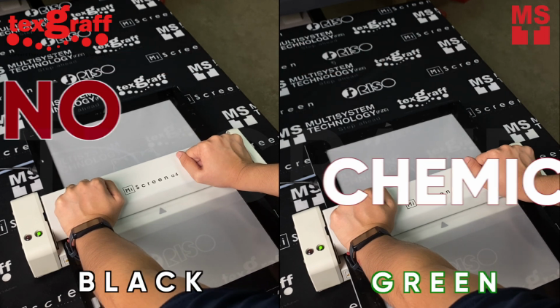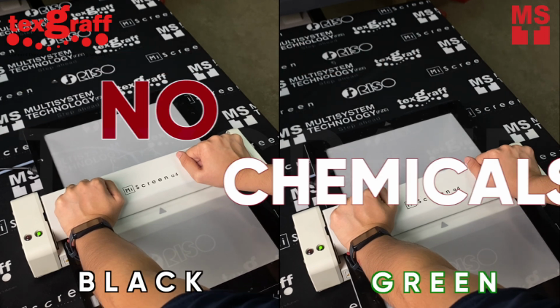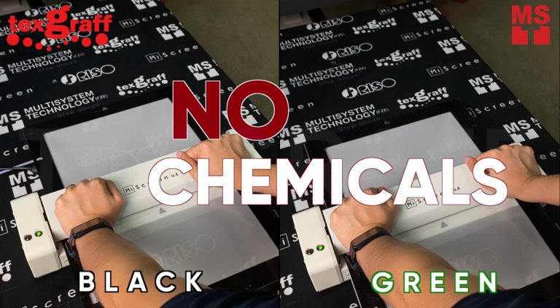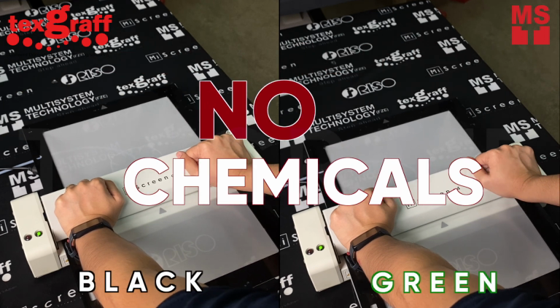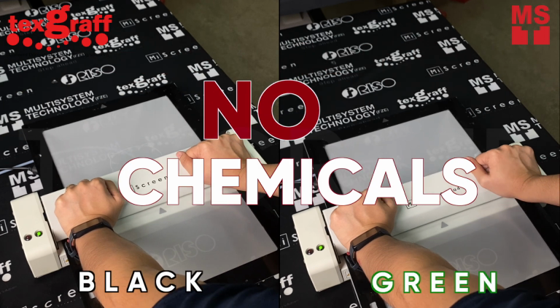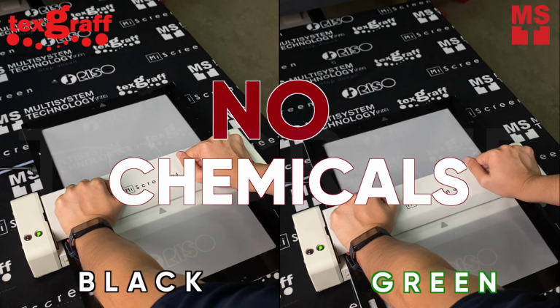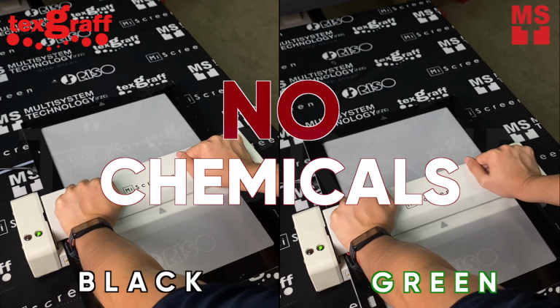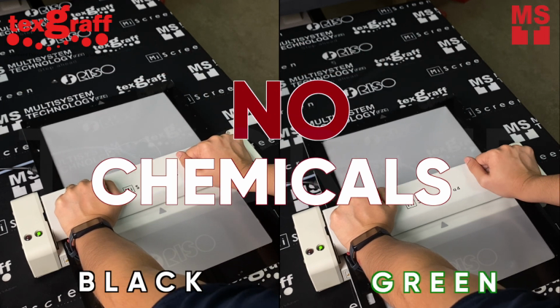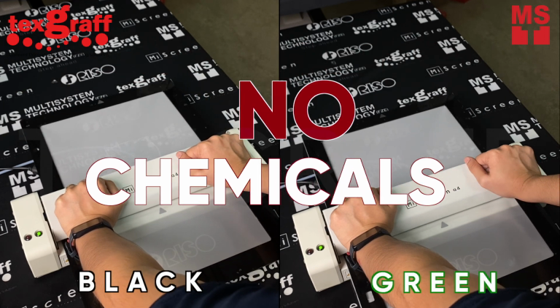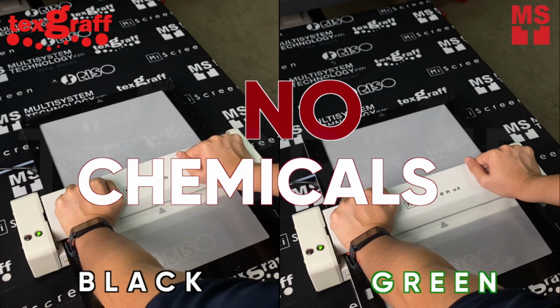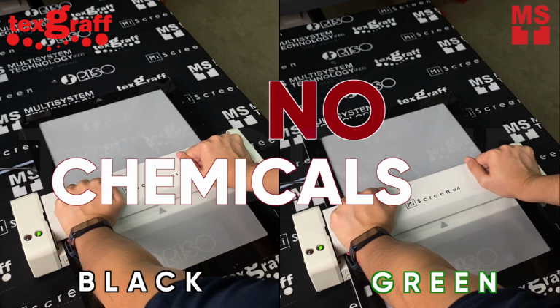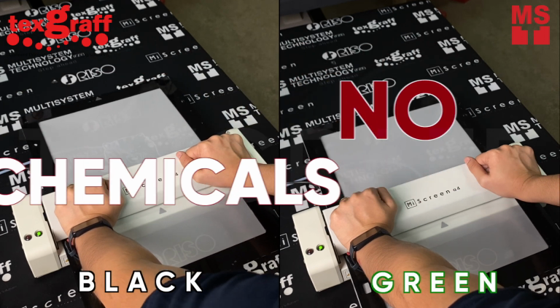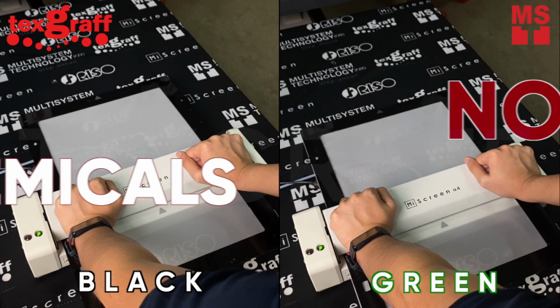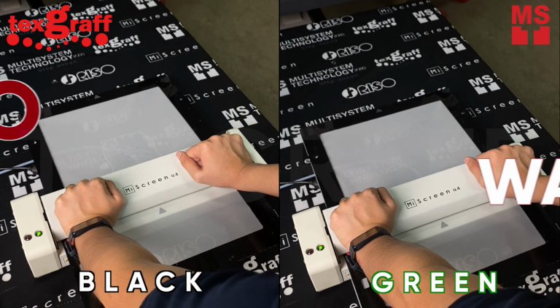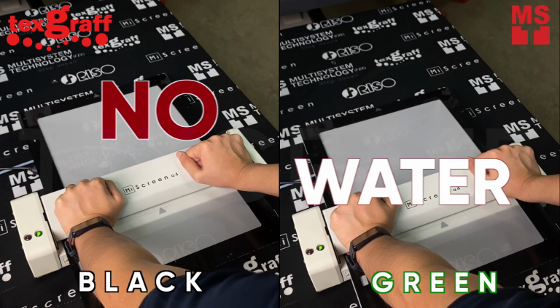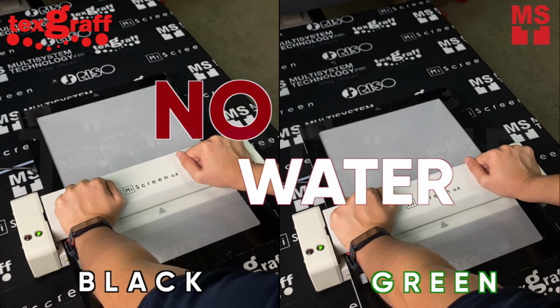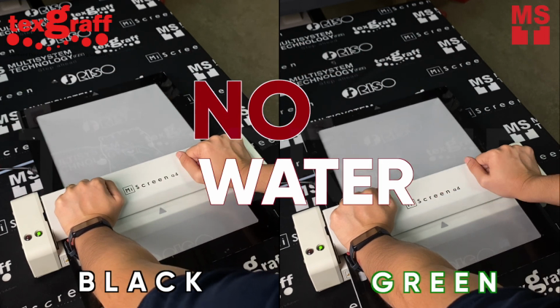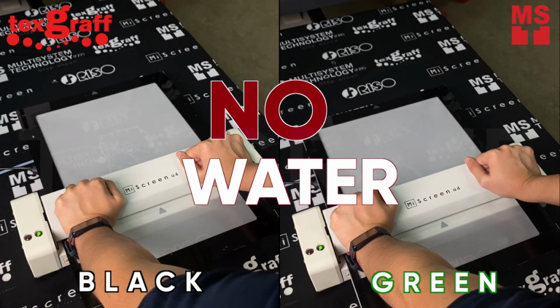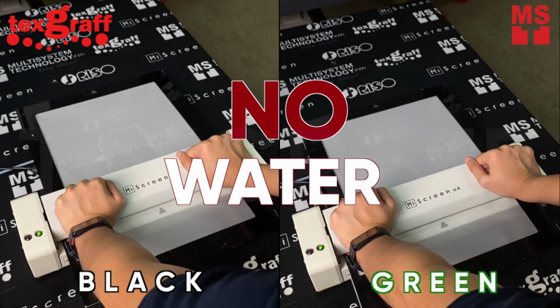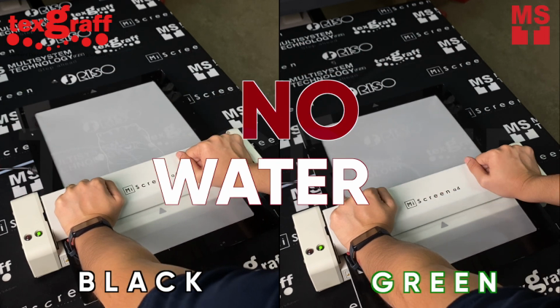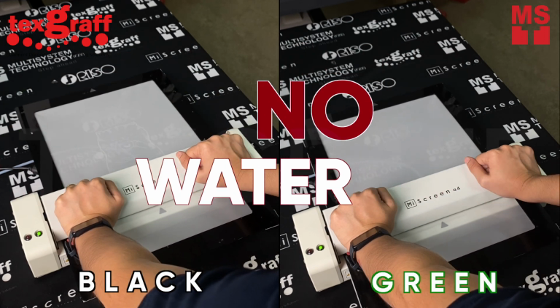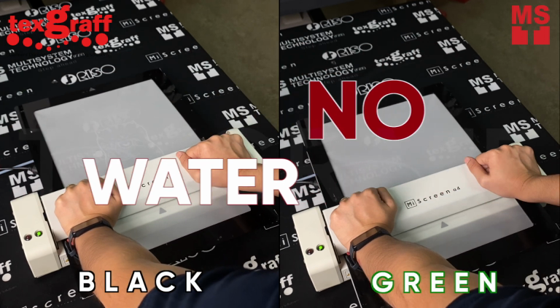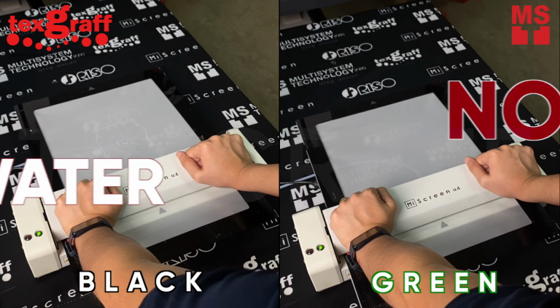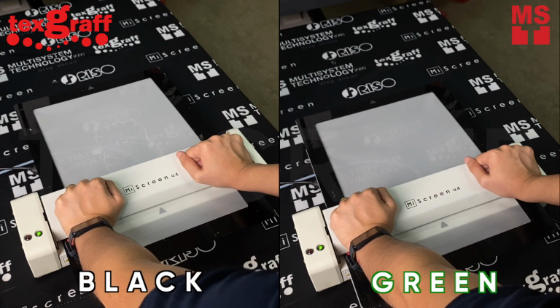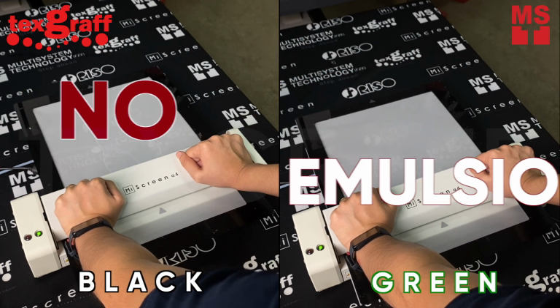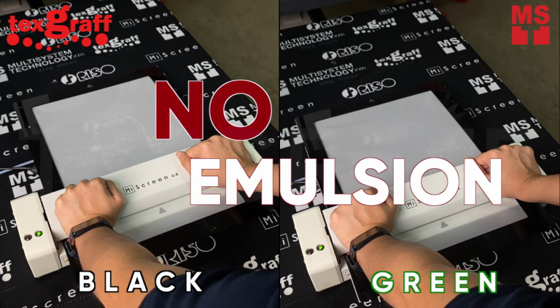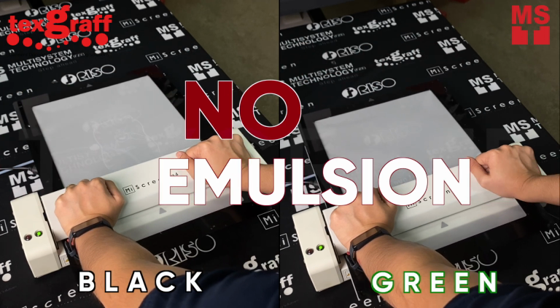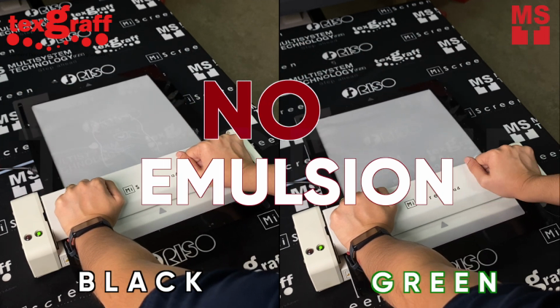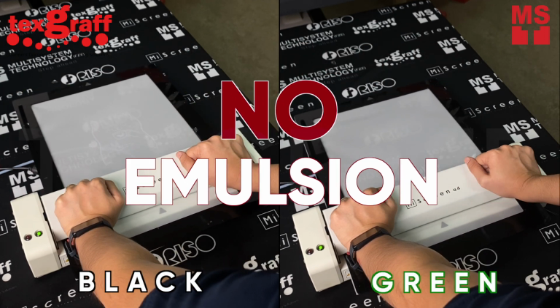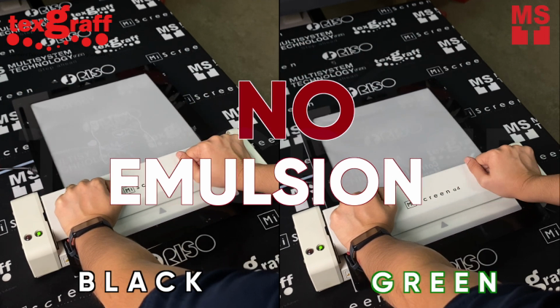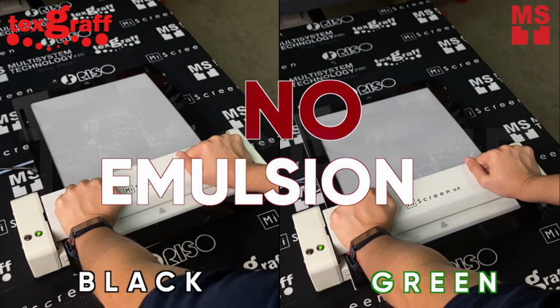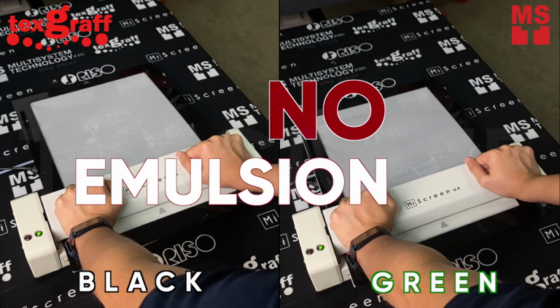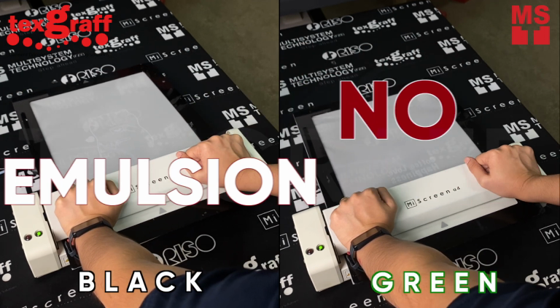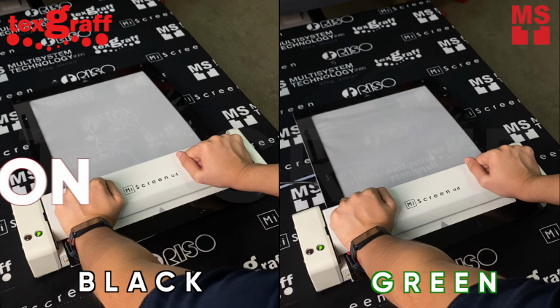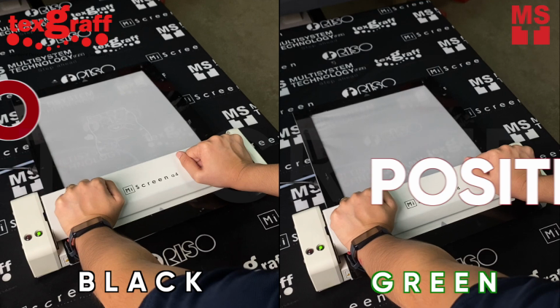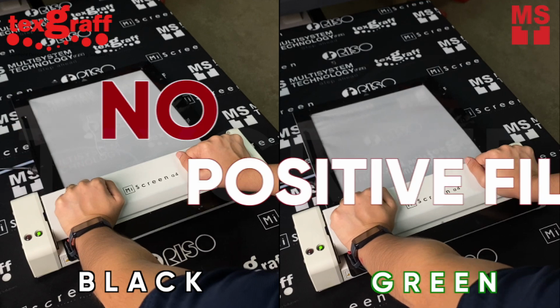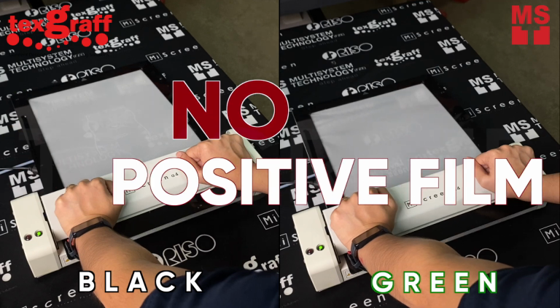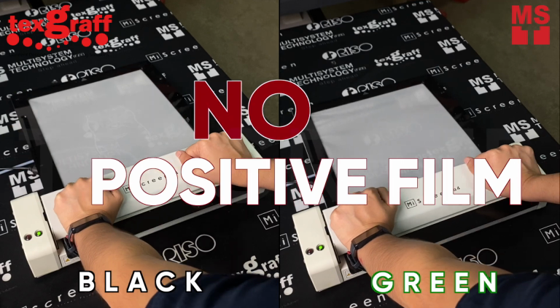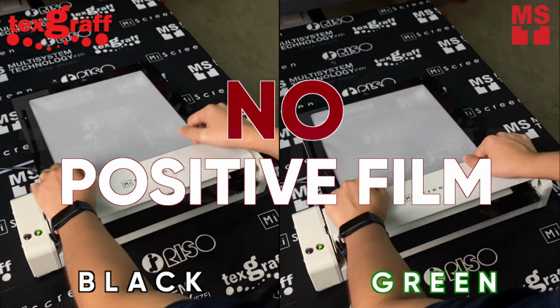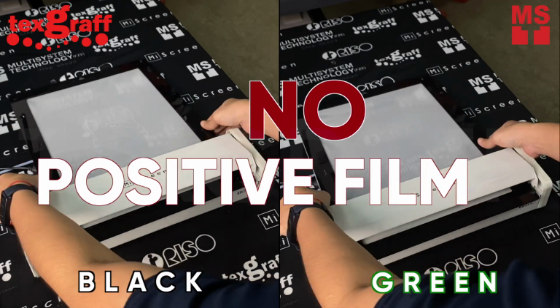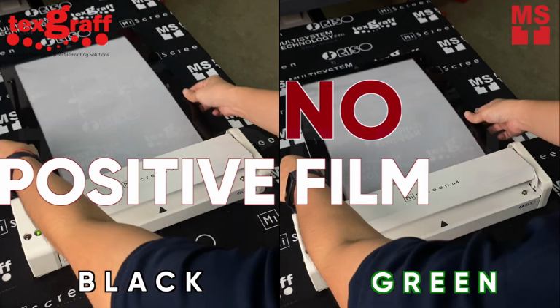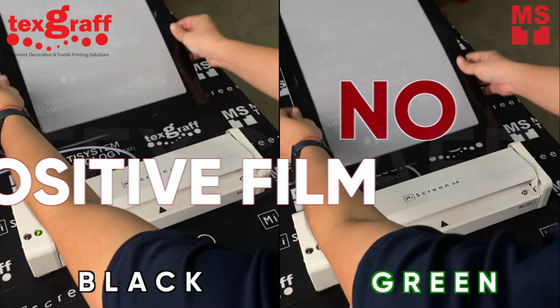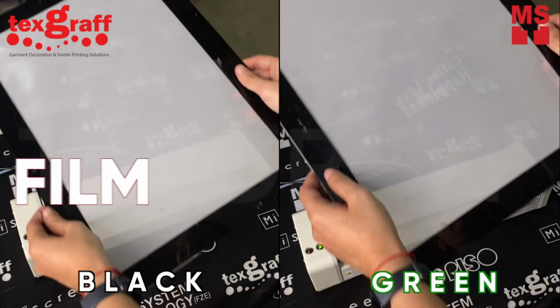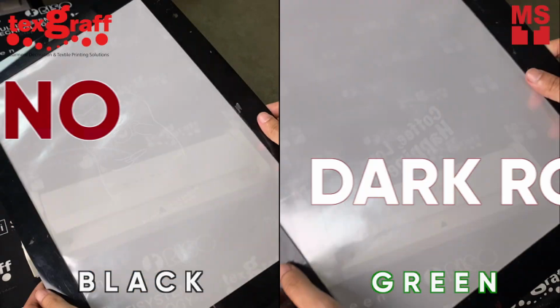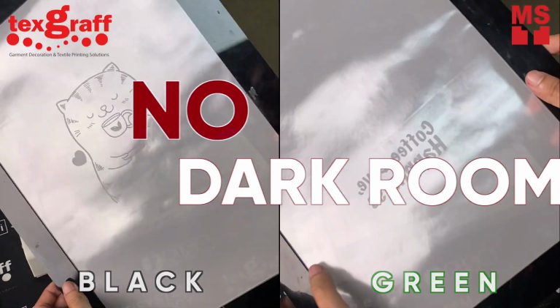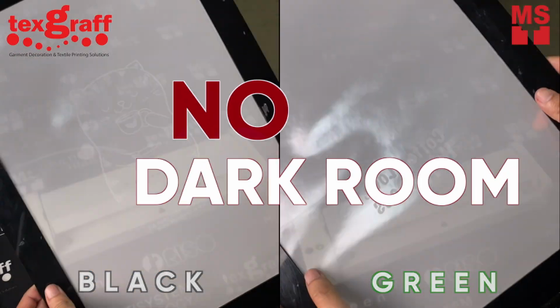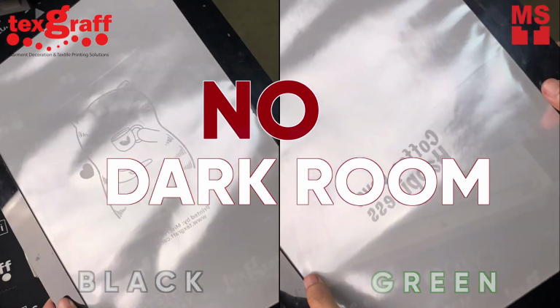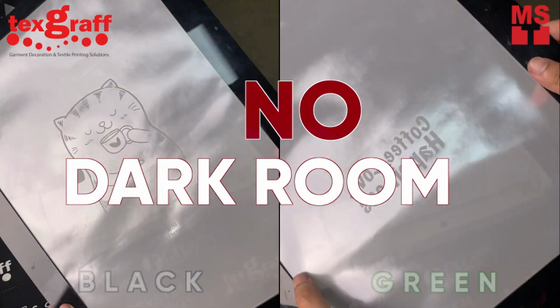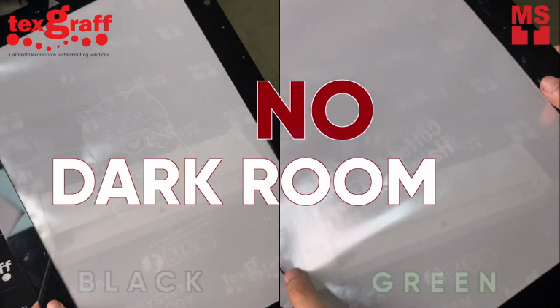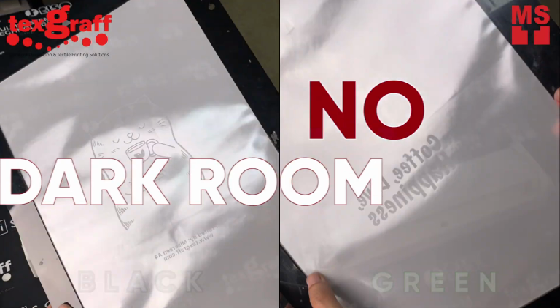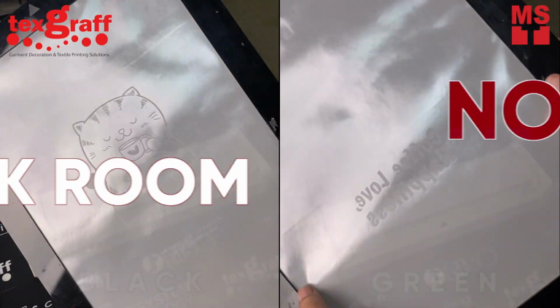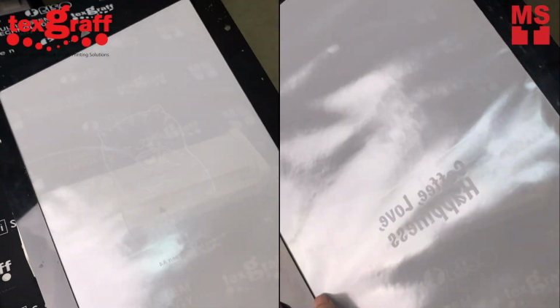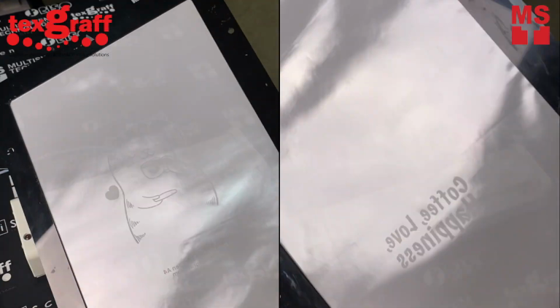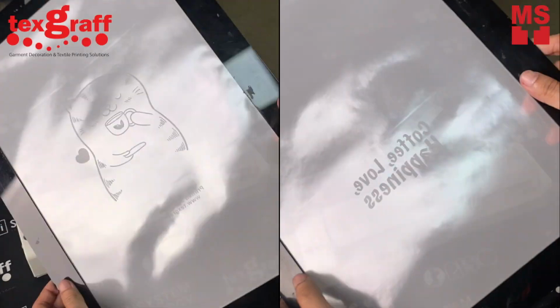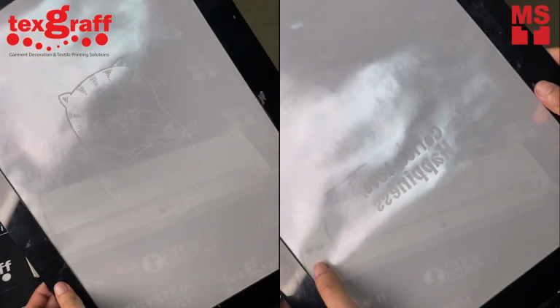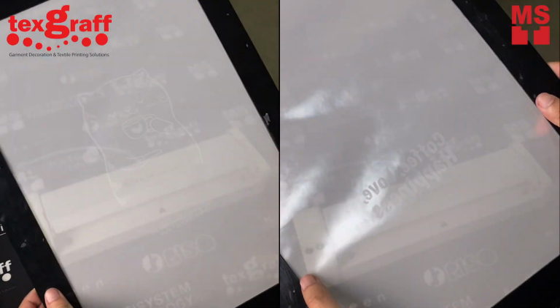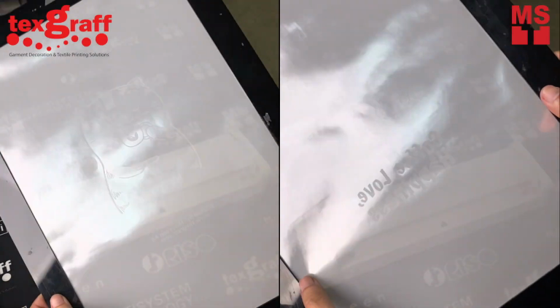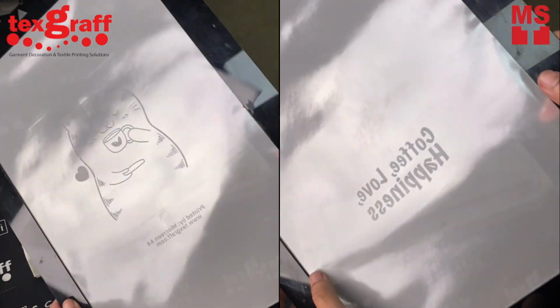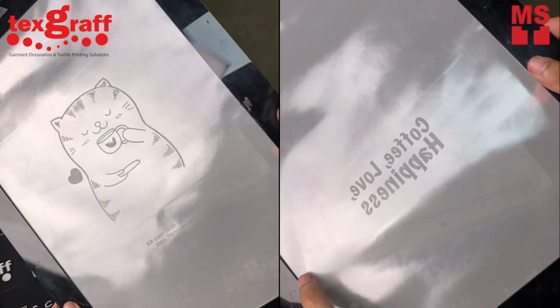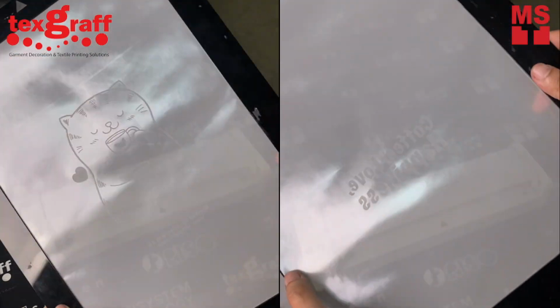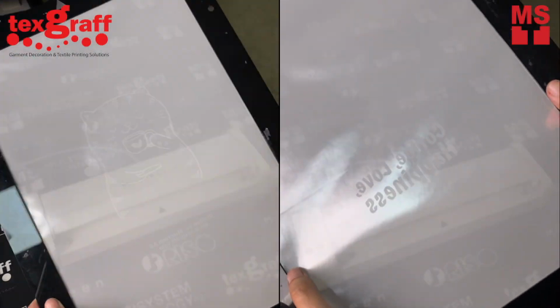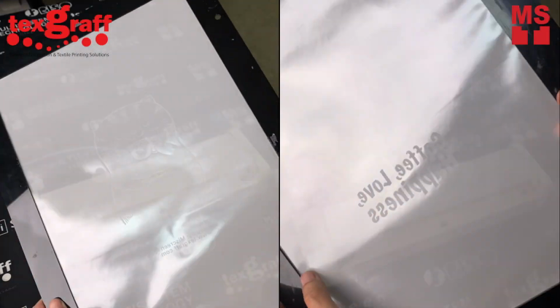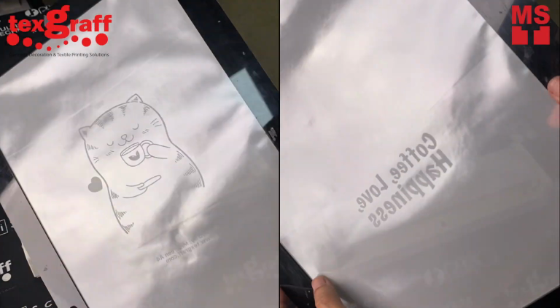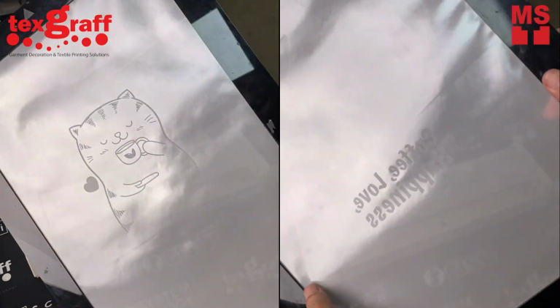Say goodbye to chemicals, water, emulsion, positive film, and darkroom — and level up your traditional screen making.